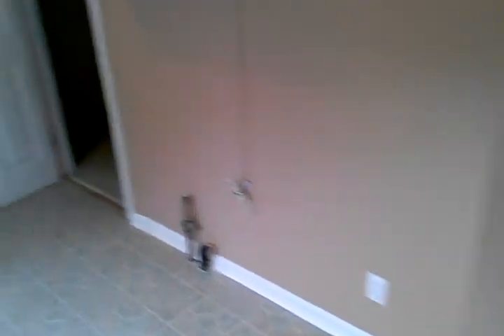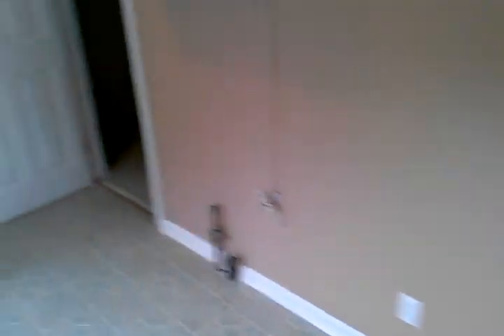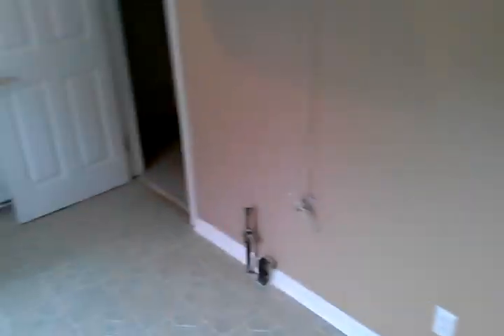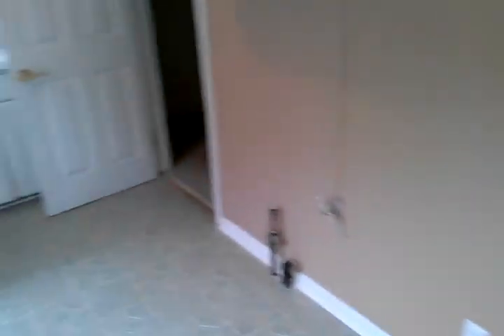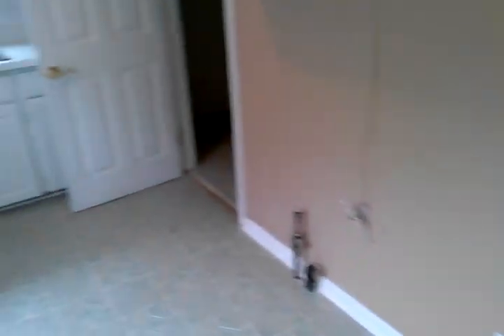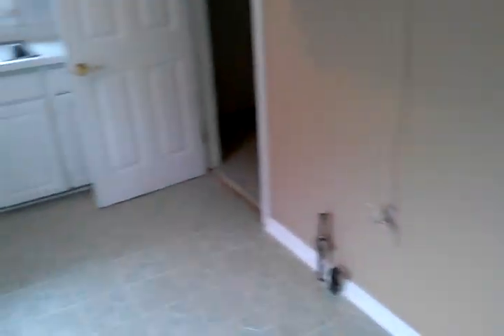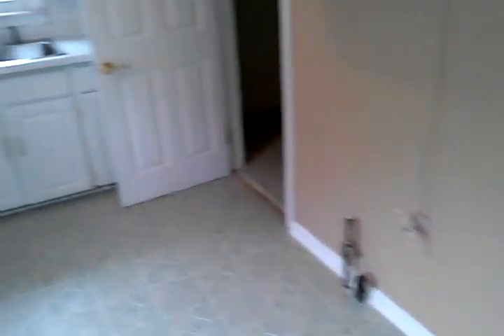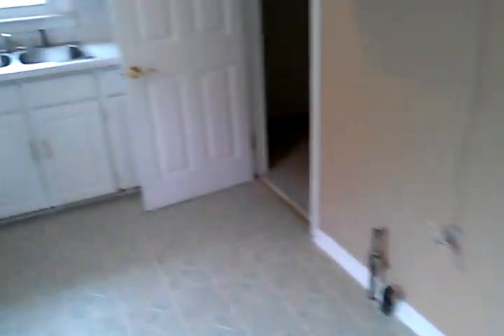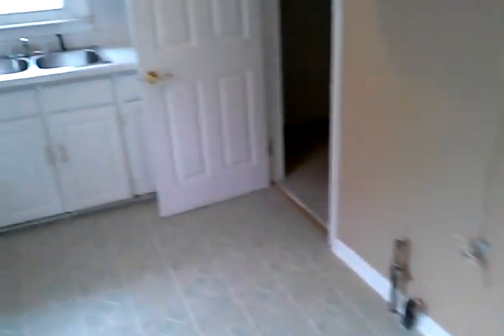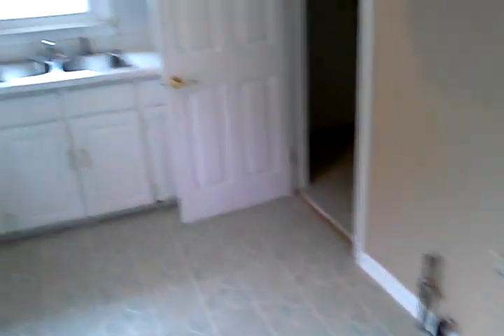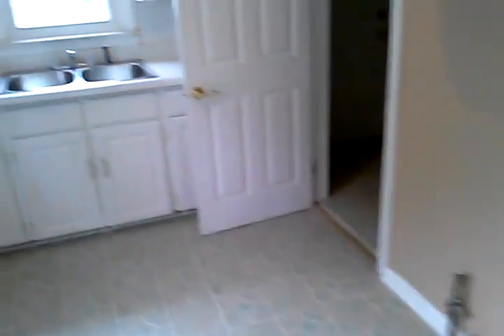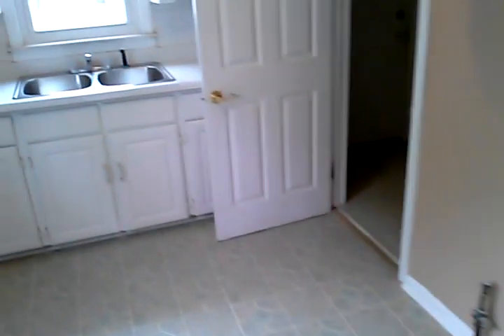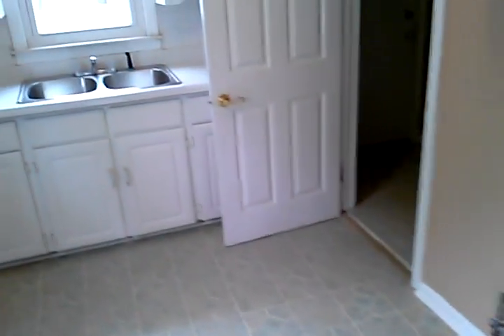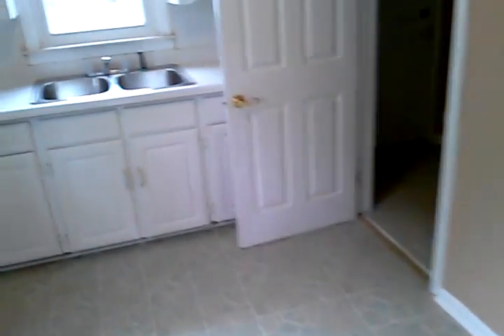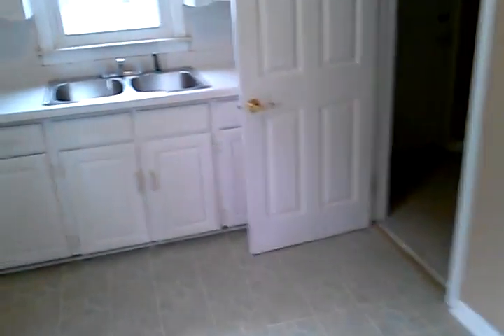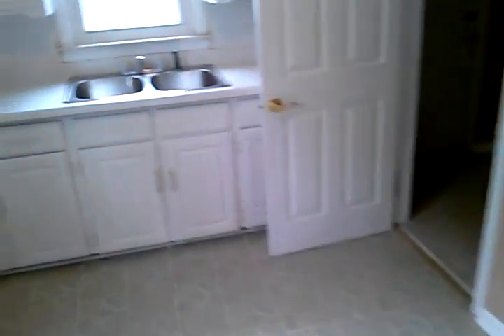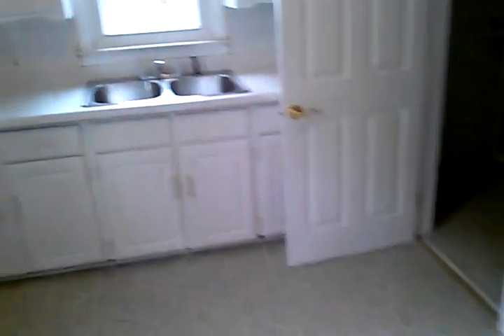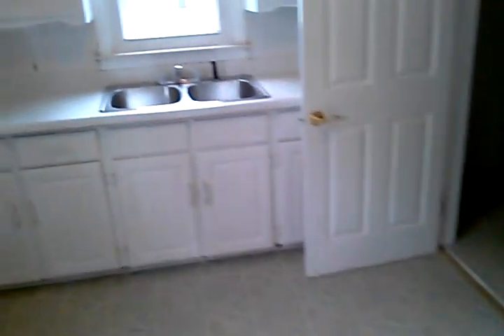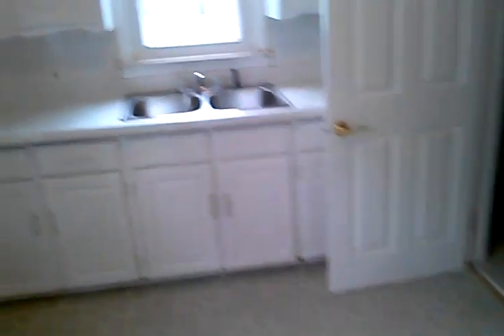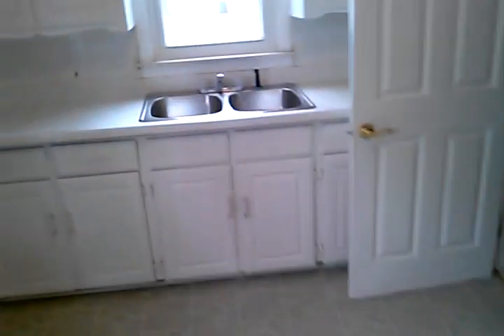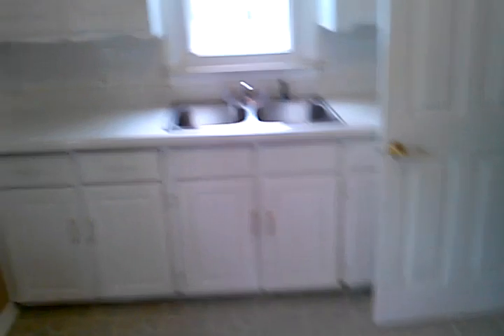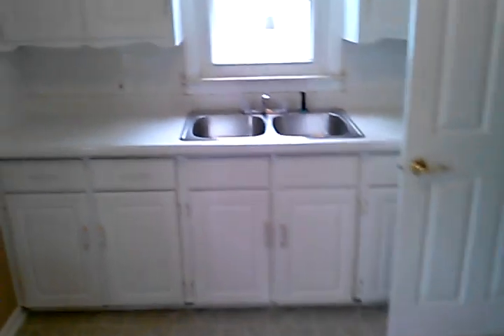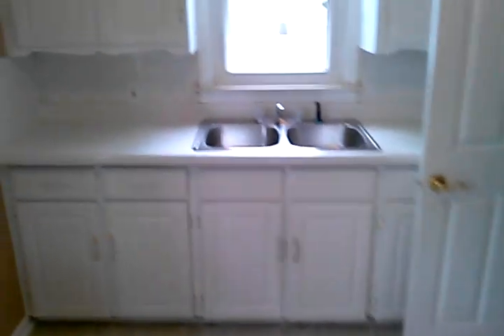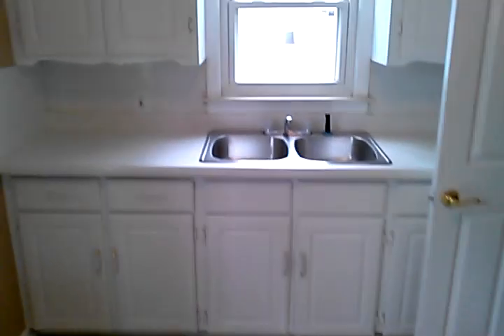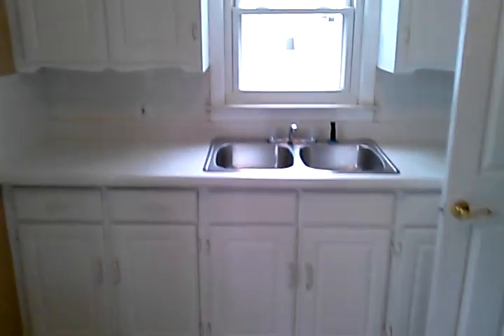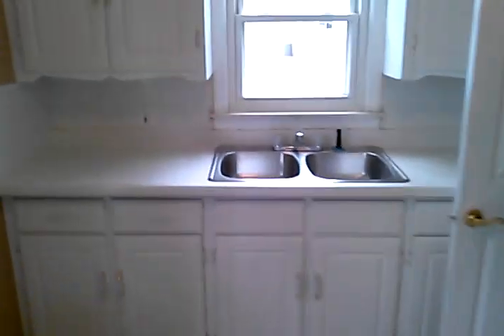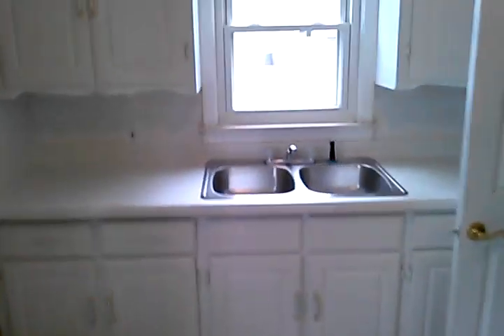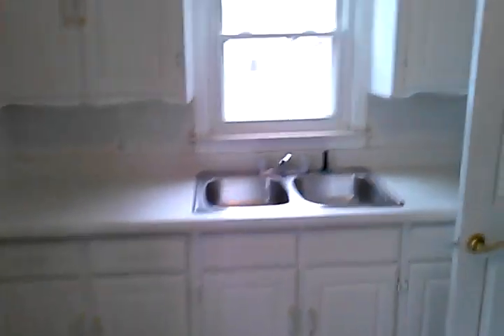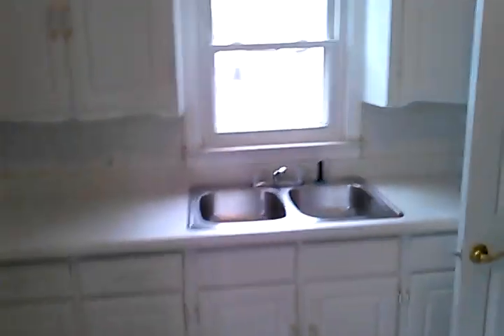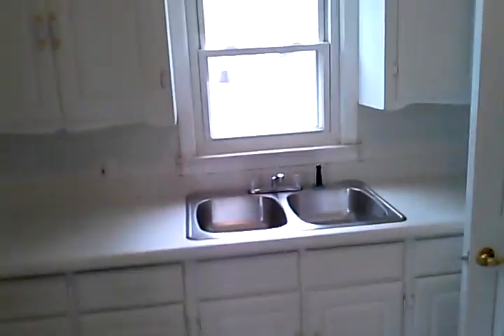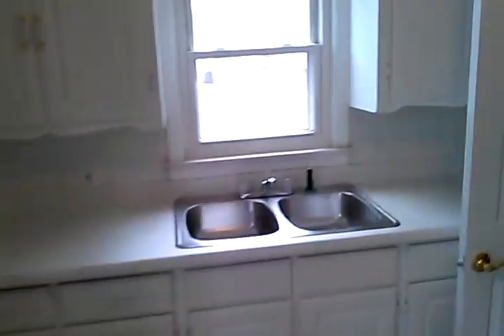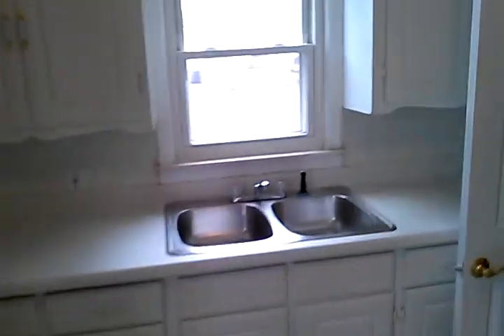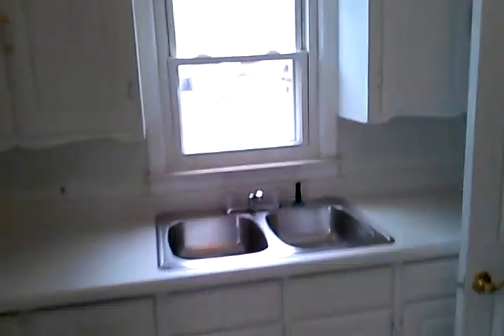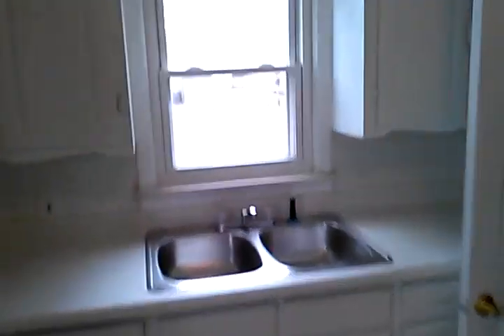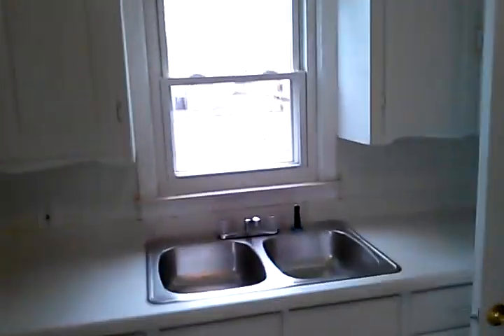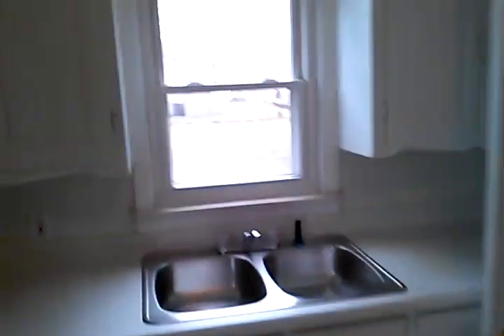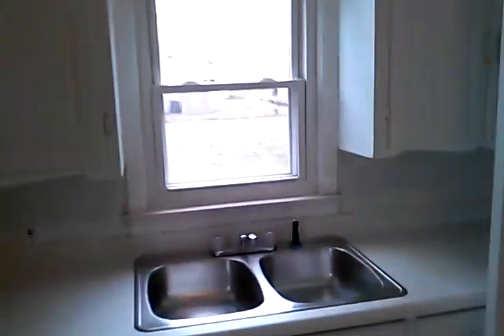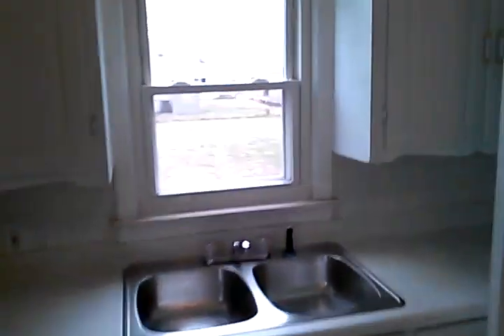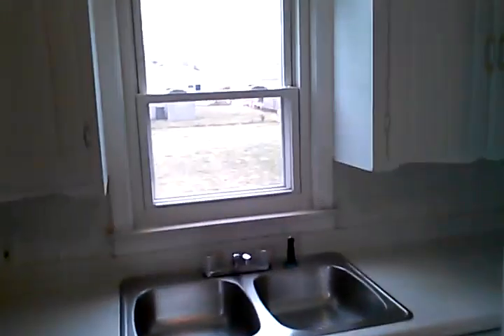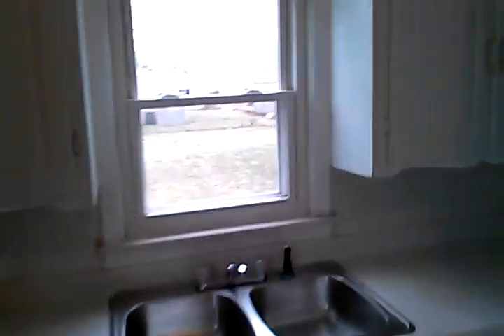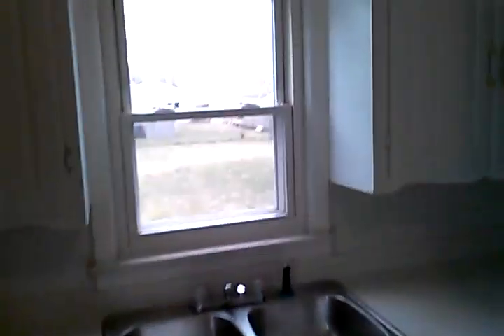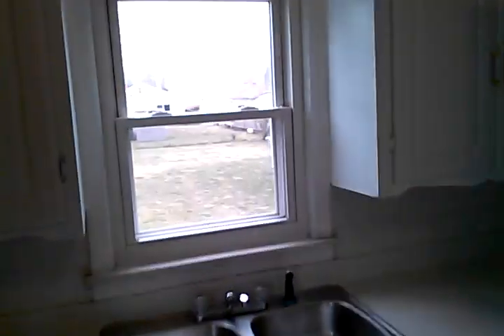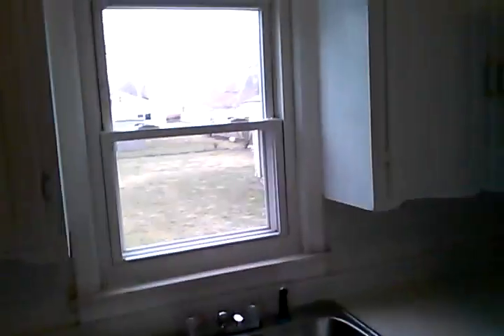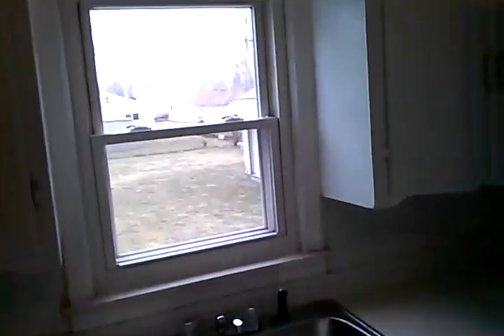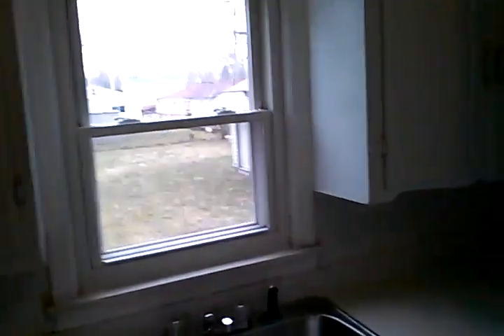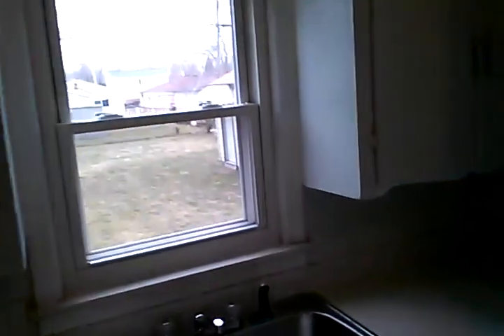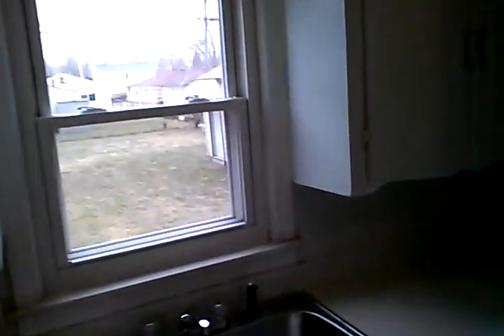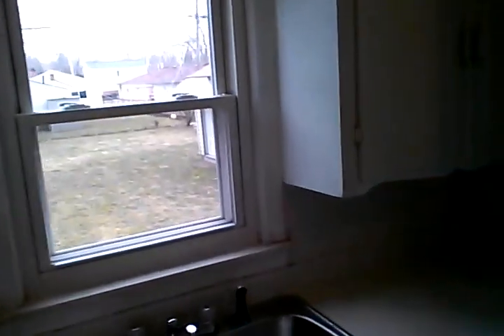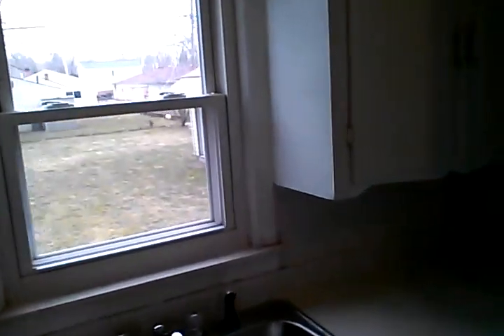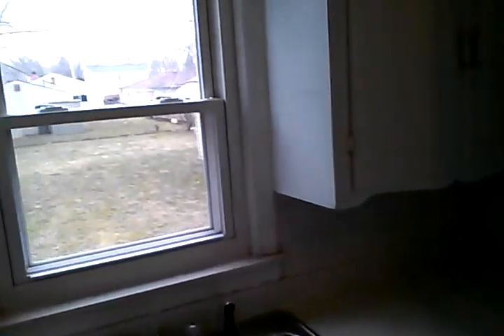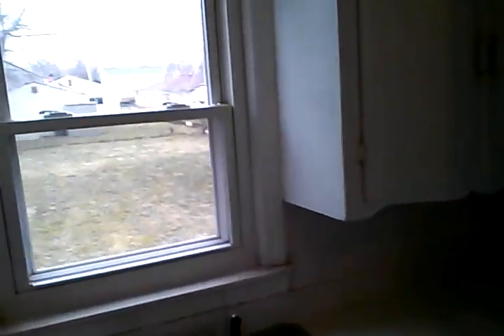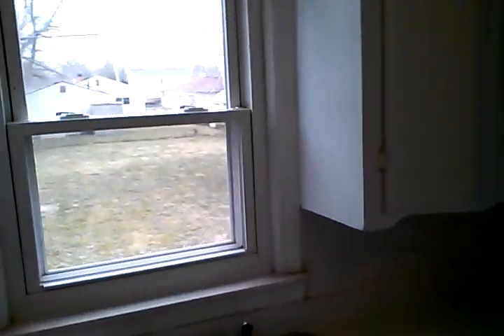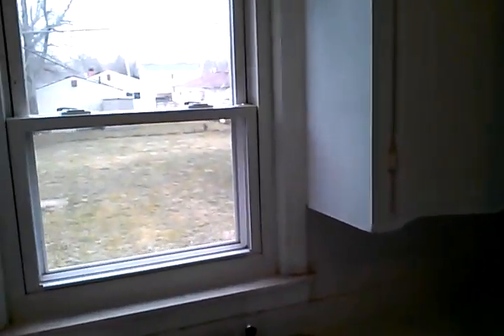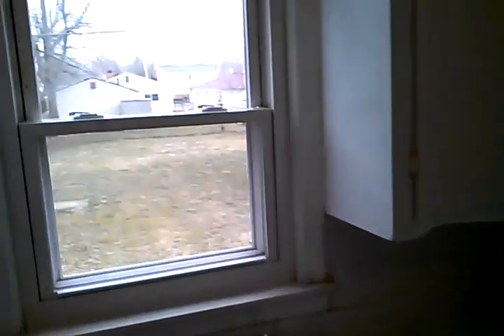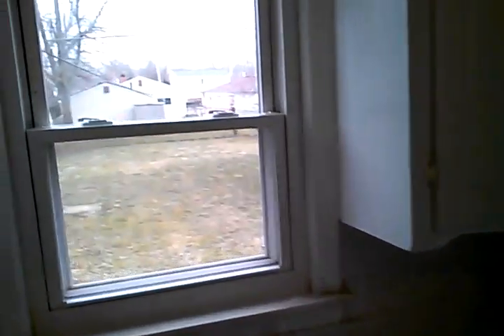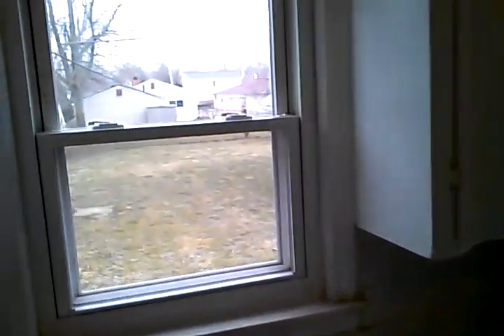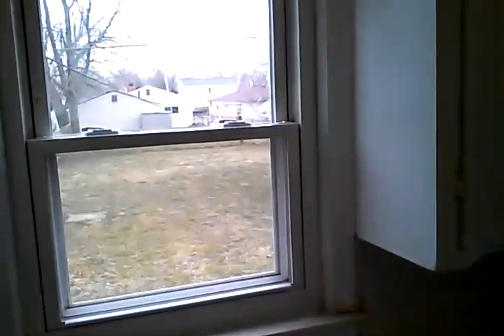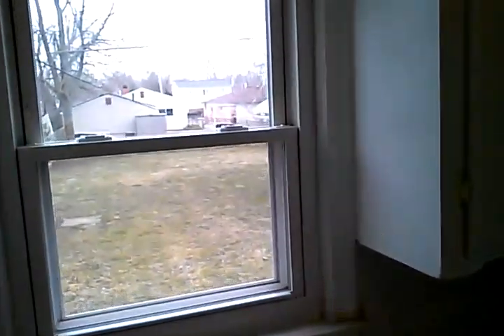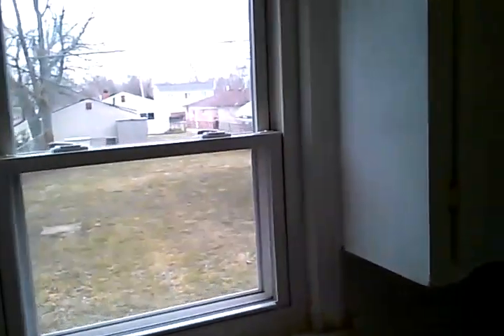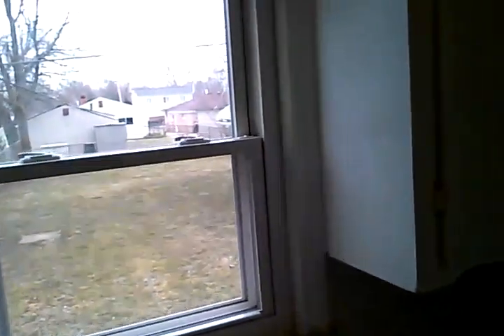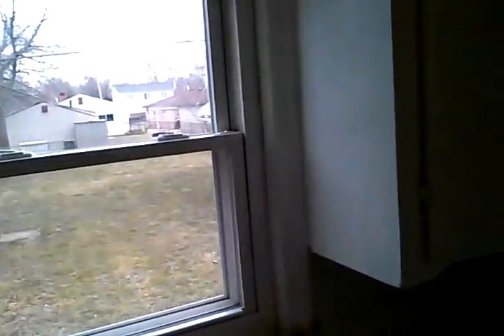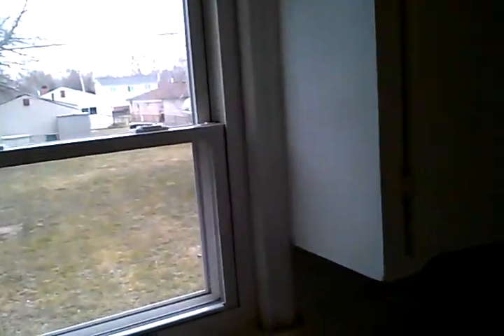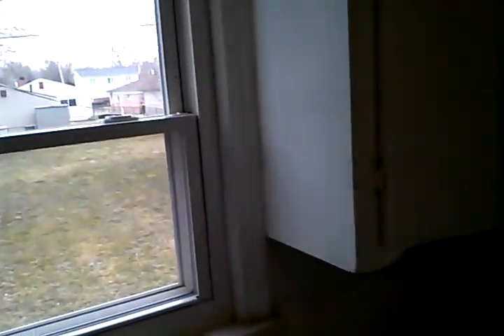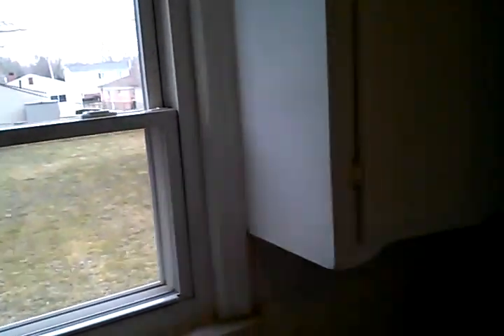Now we come to our kitchen — it's a good-sized kitchen with plenty of room for your refrigerator and stove, and it faces the back of the house, giving a great view of the backyard.